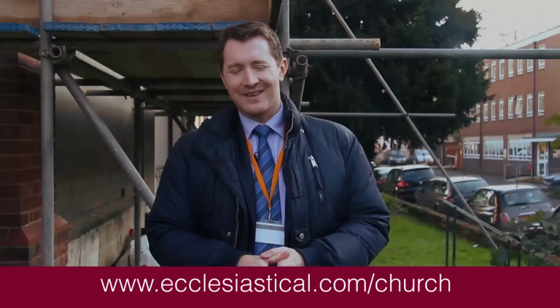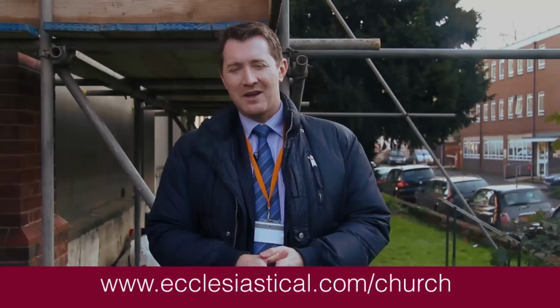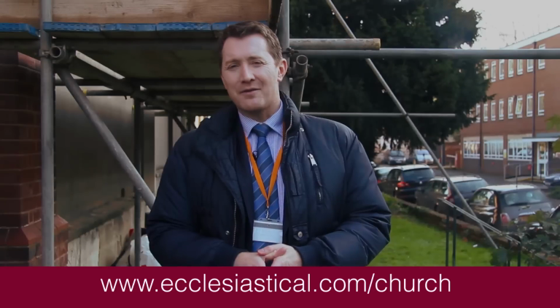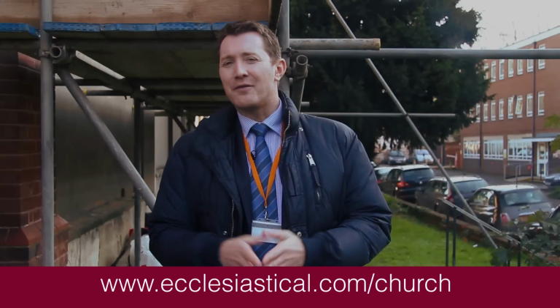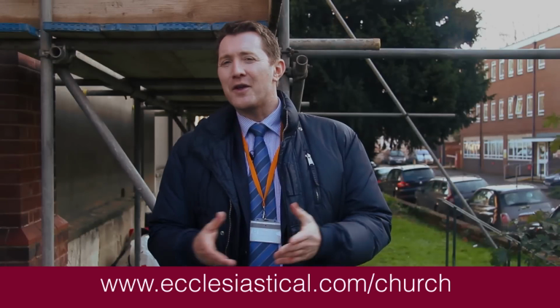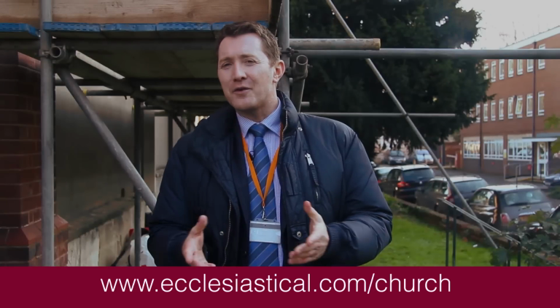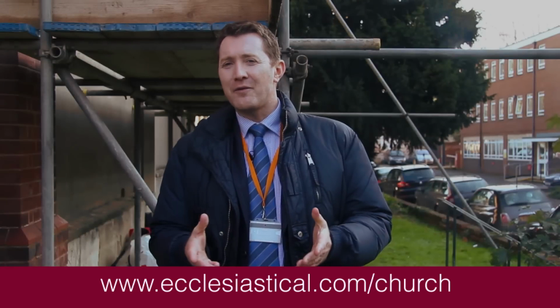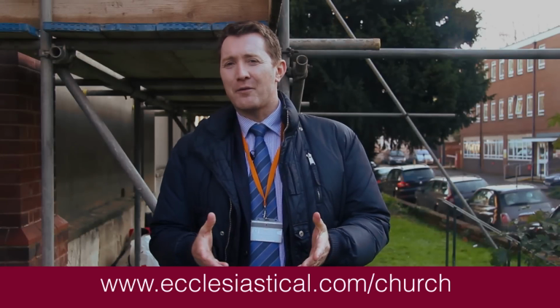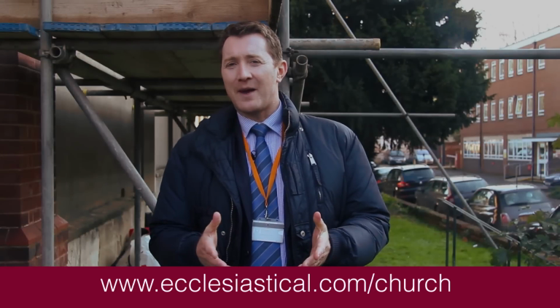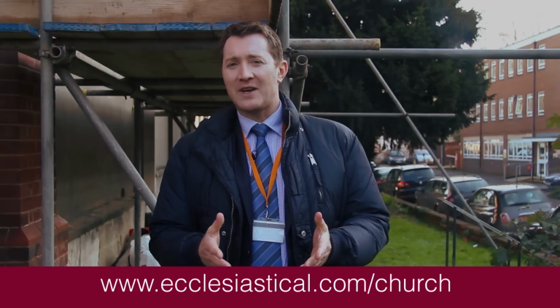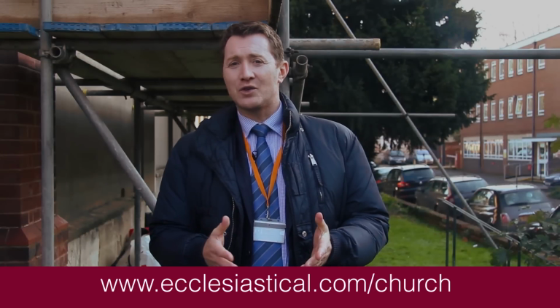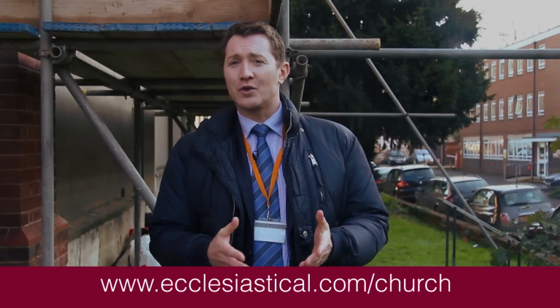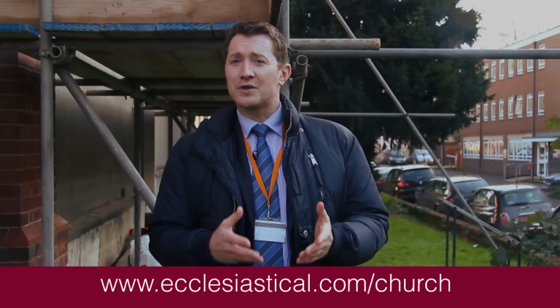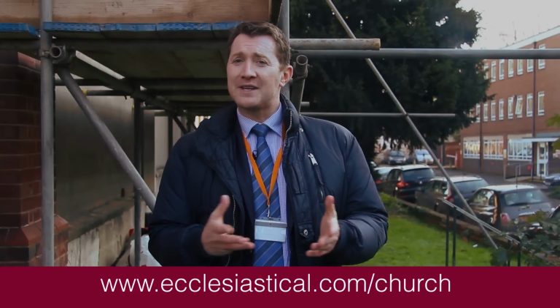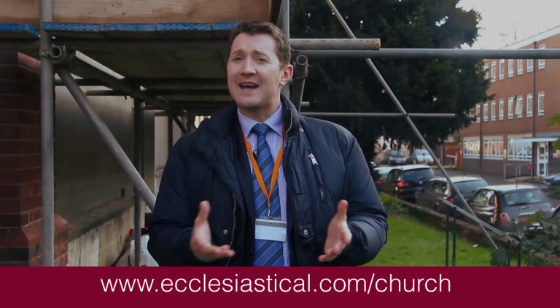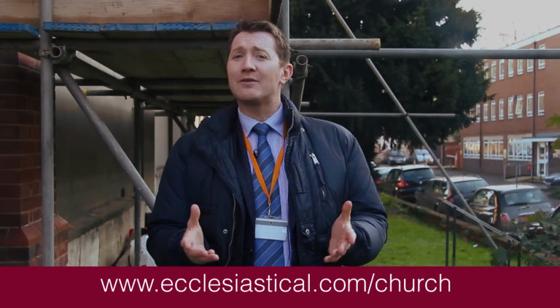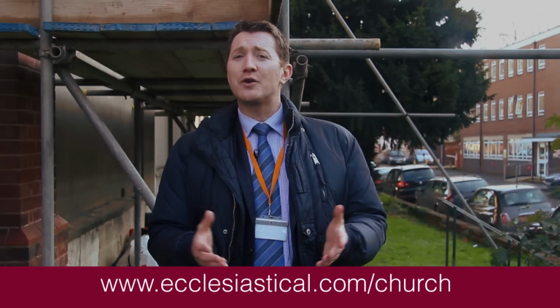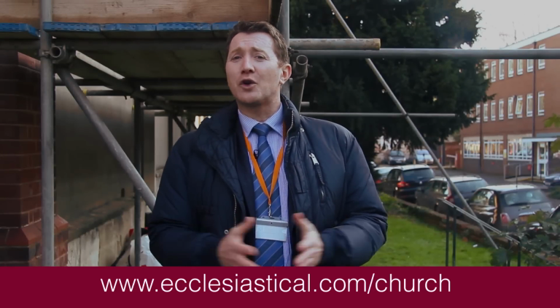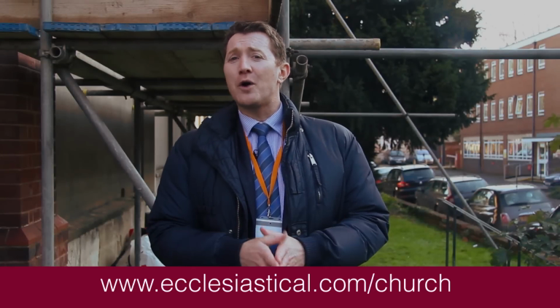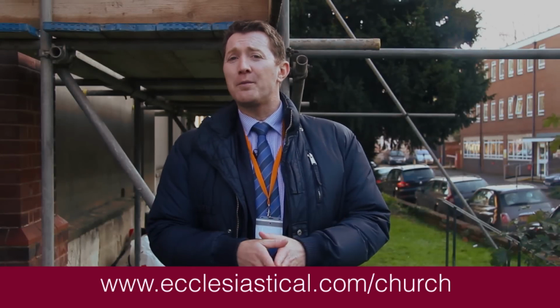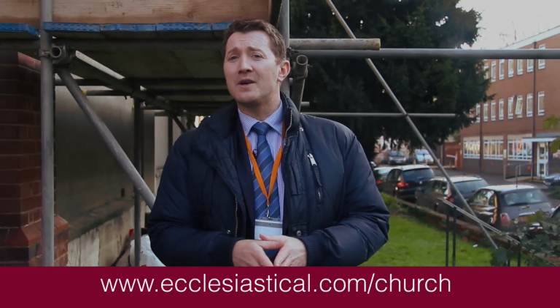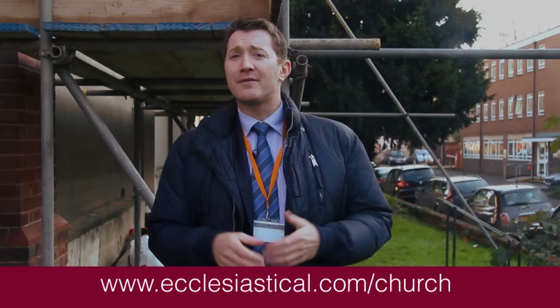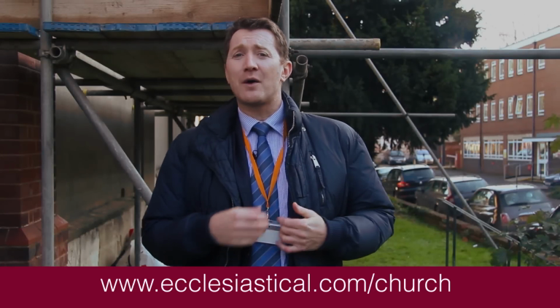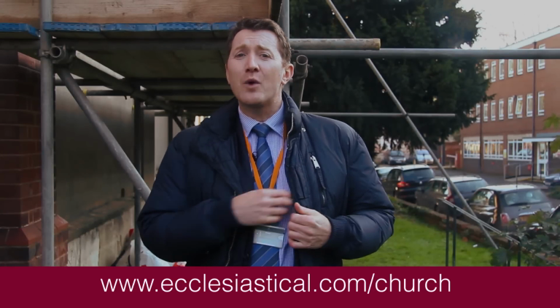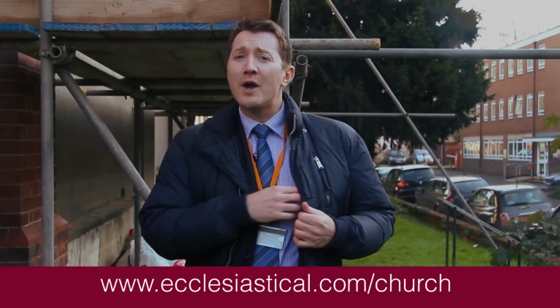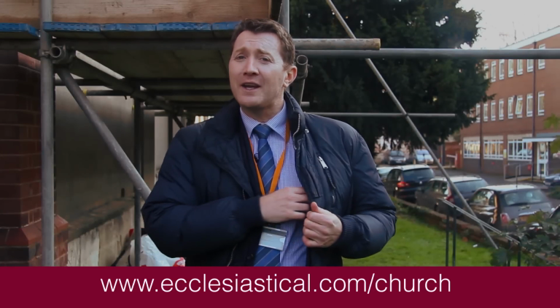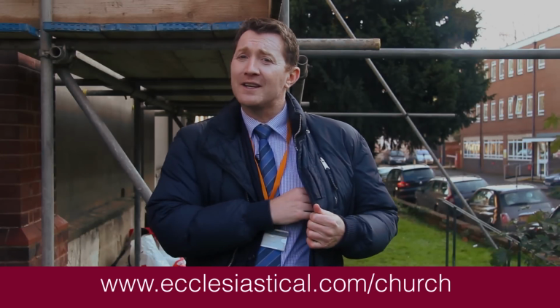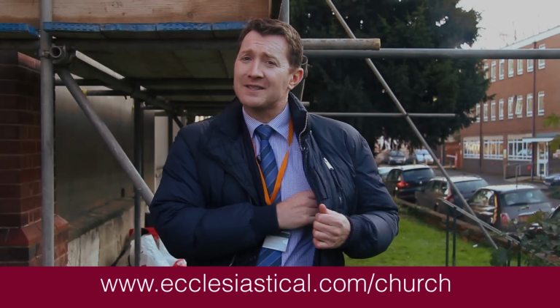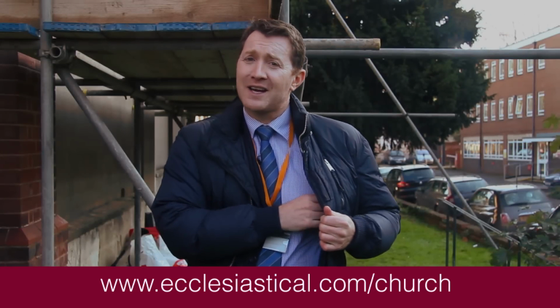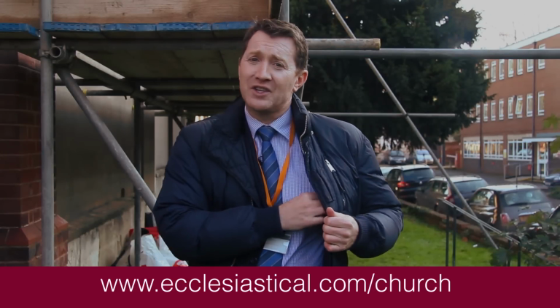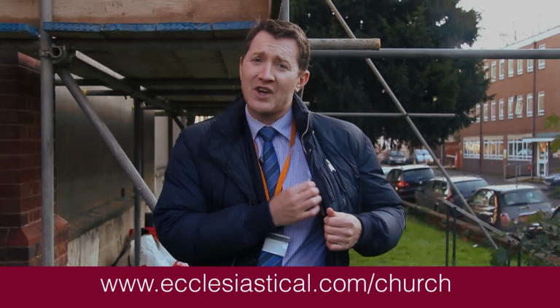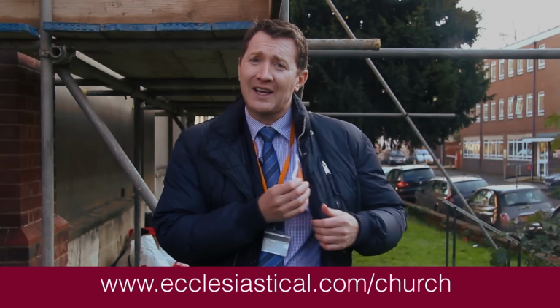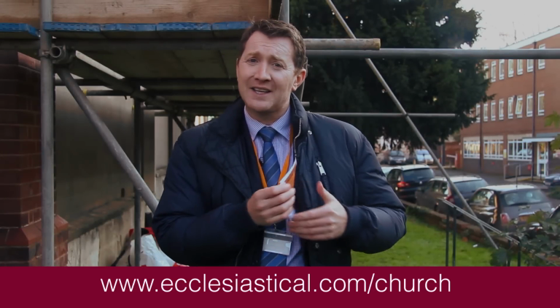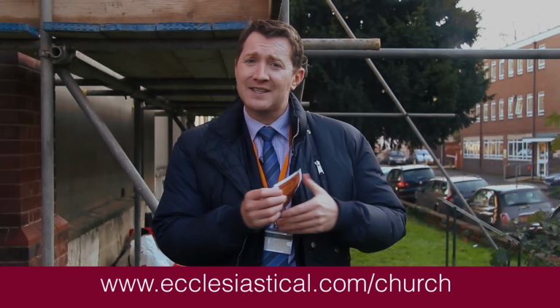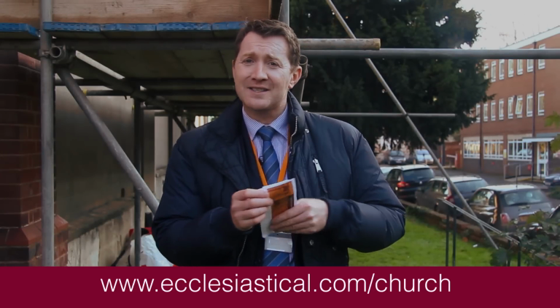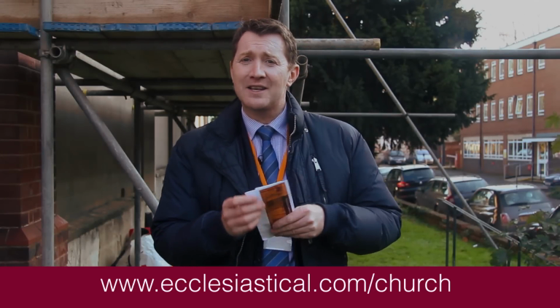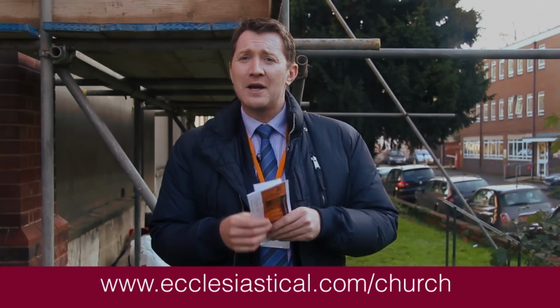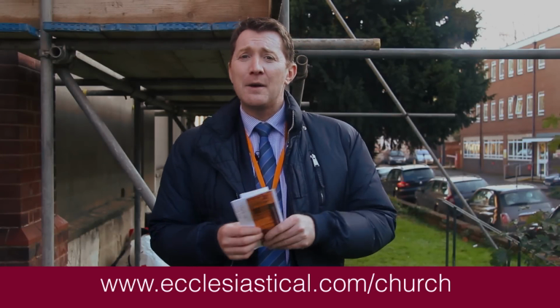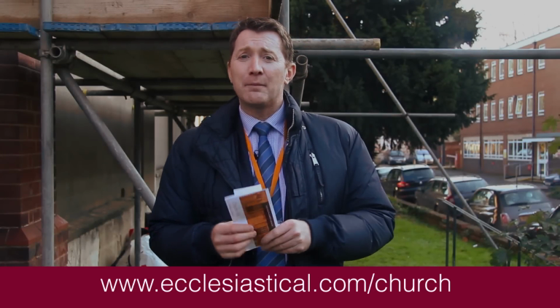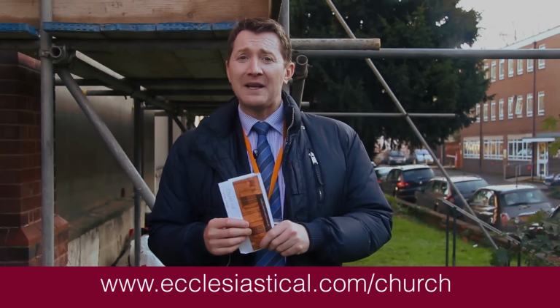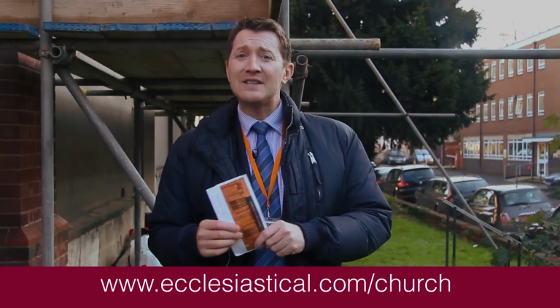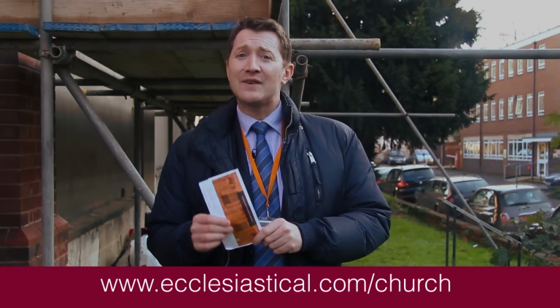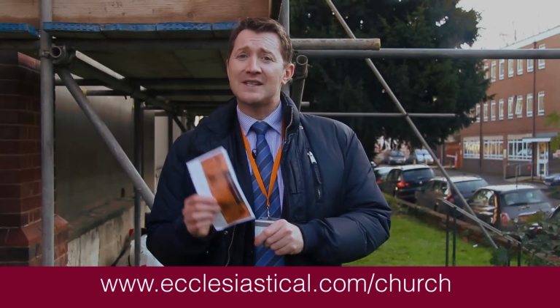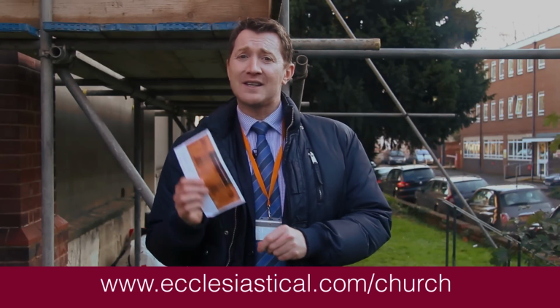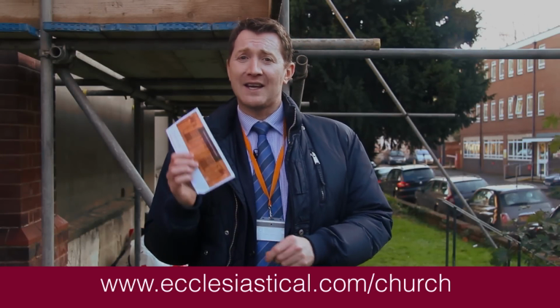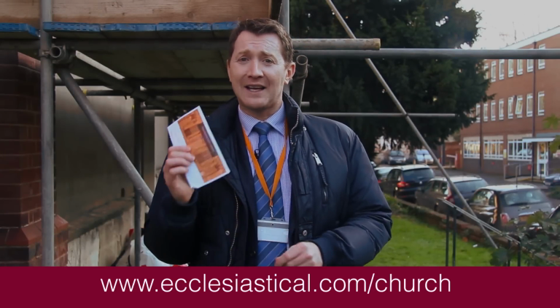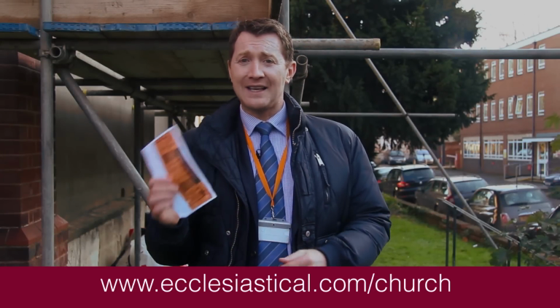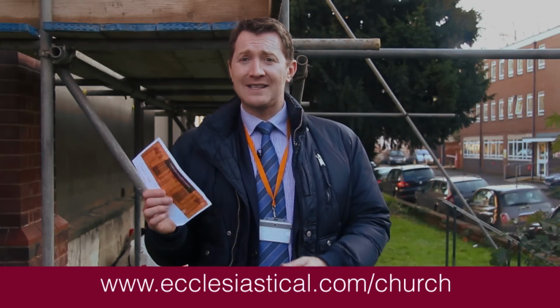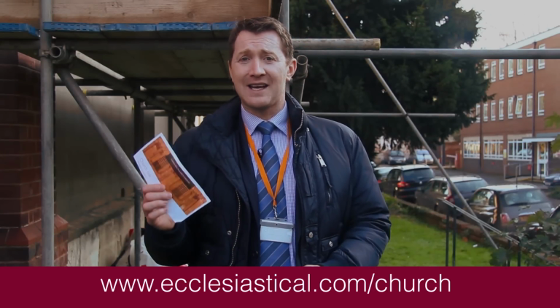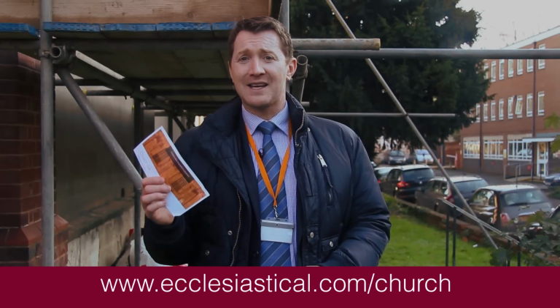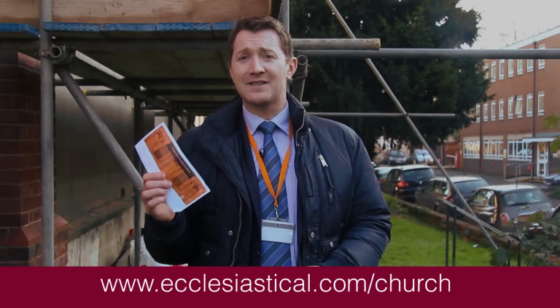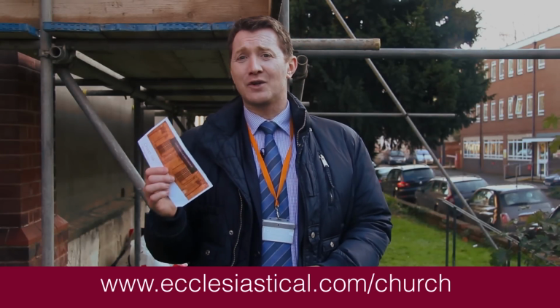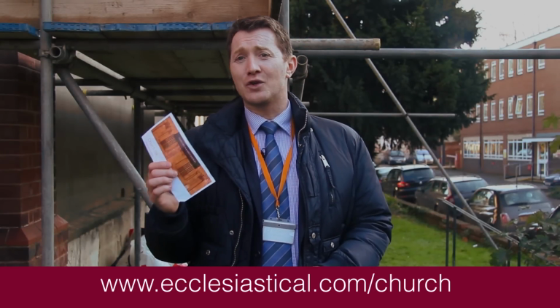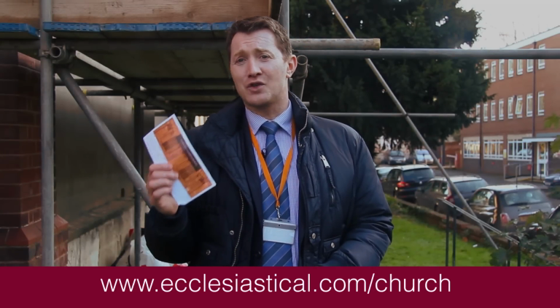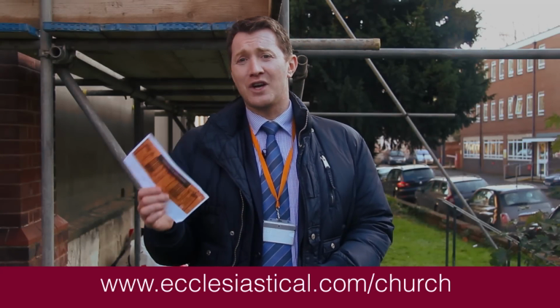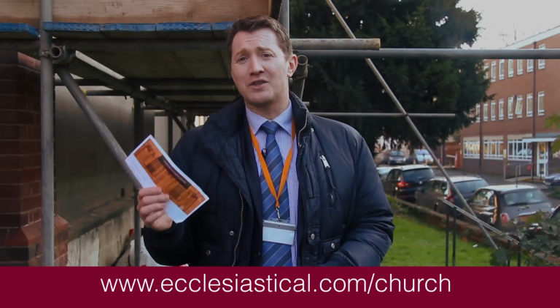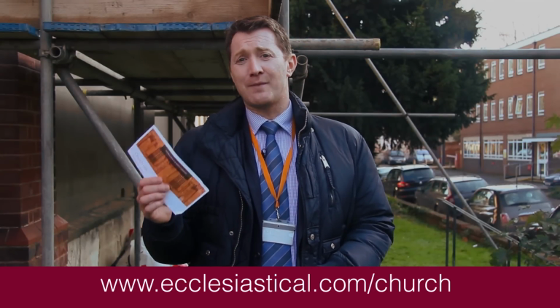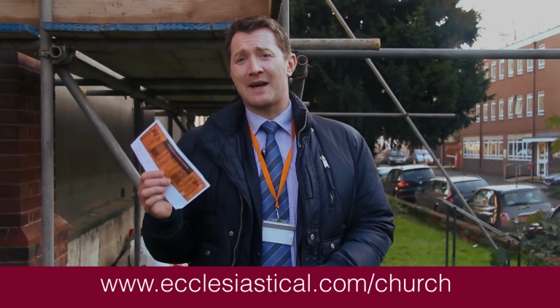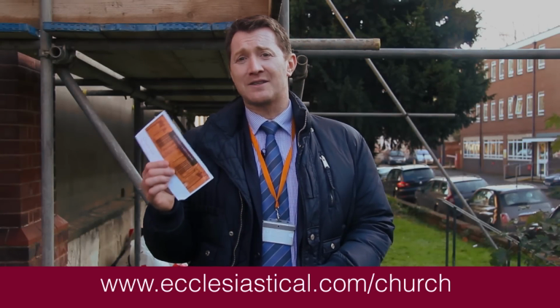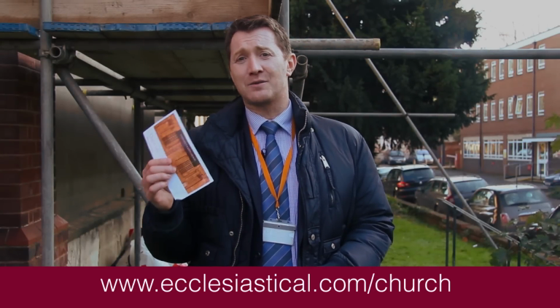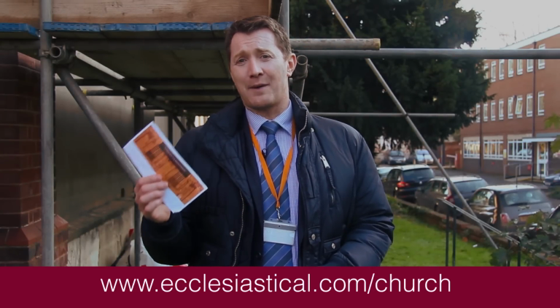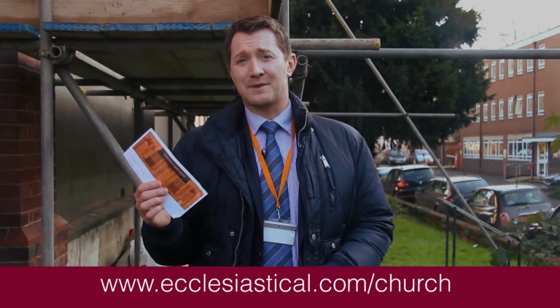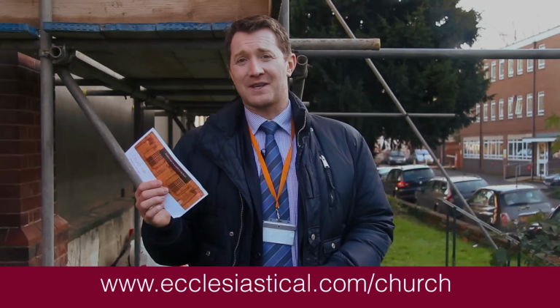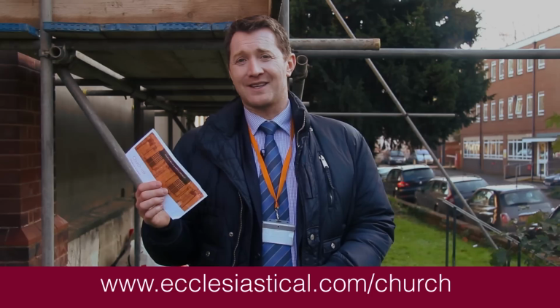For further information or to download a copy of our working at height checklist, please visit the Ecclesiastical Church Matters website.